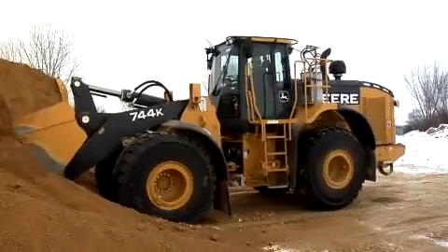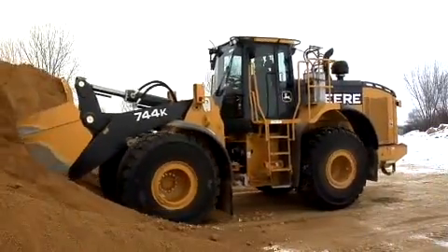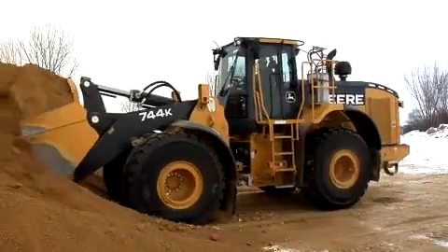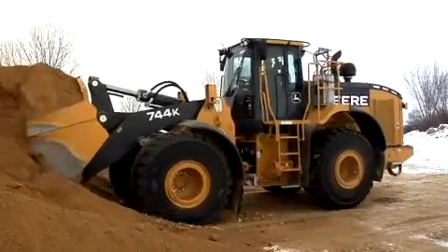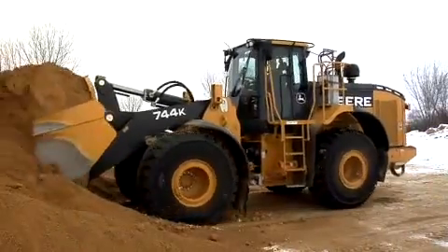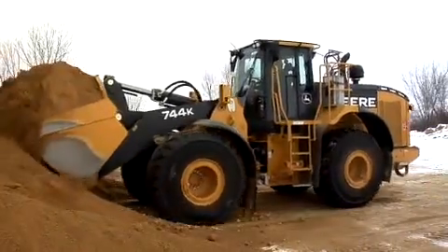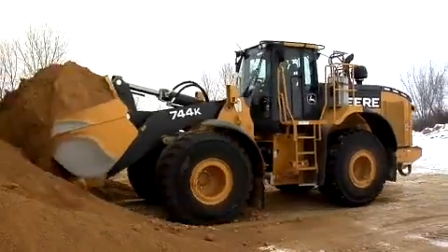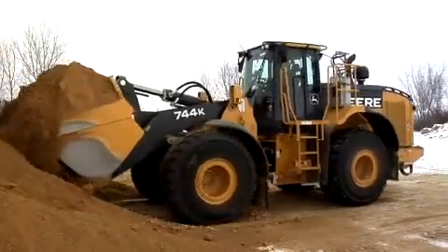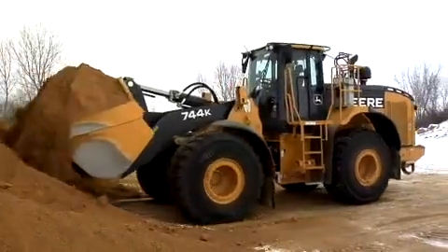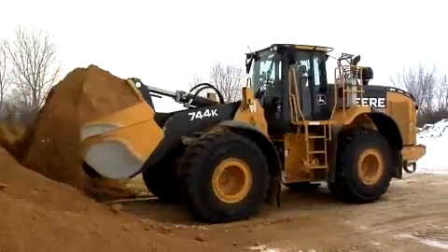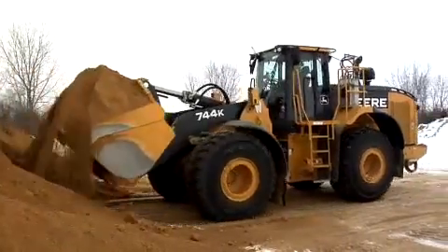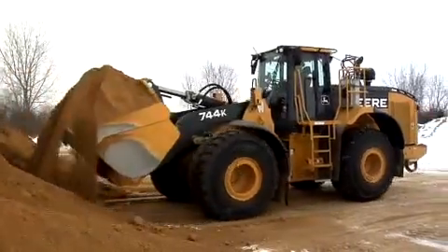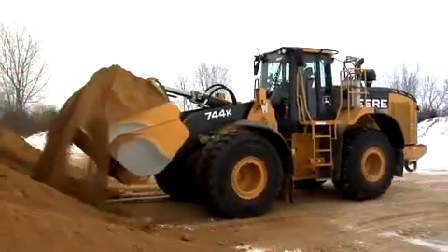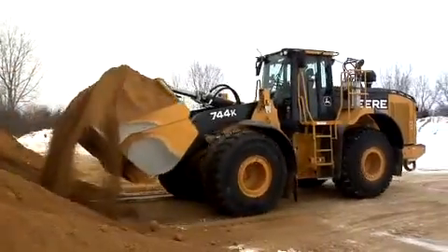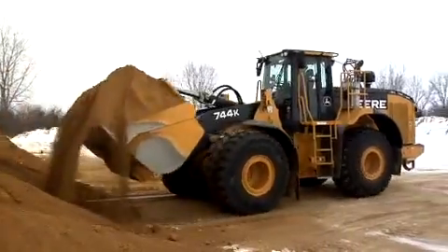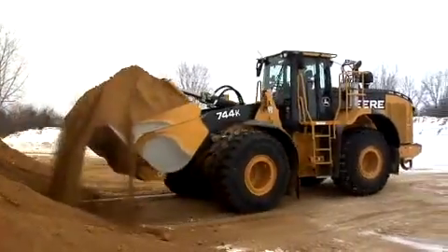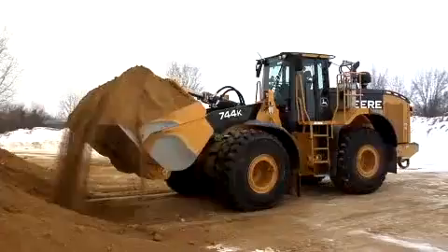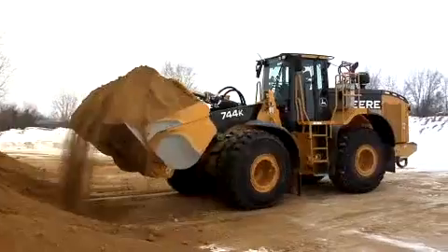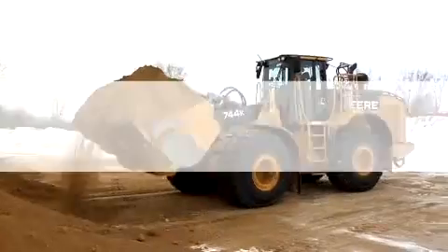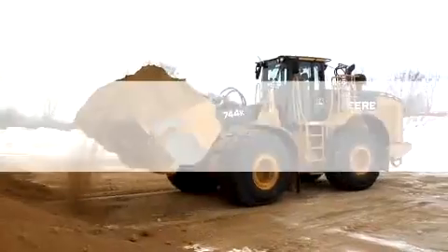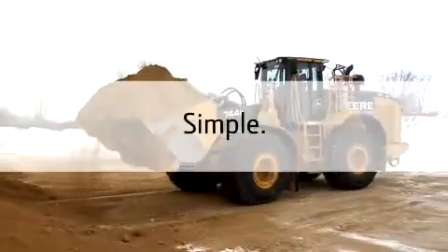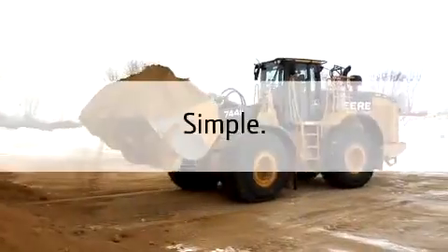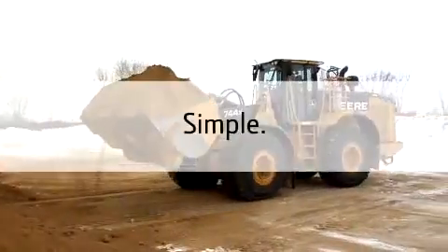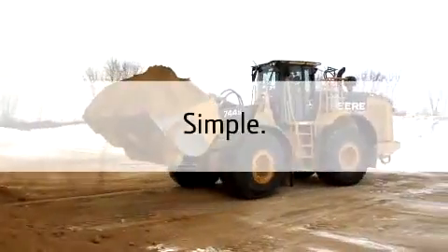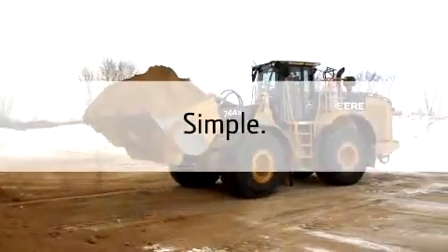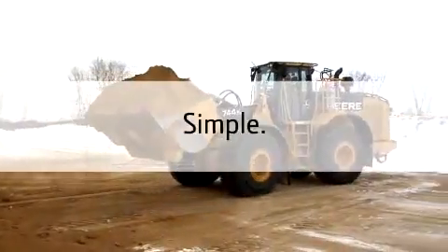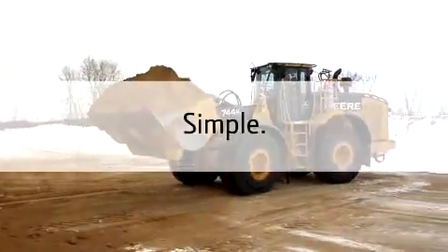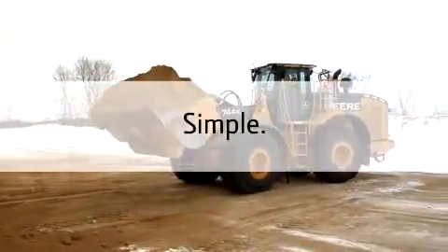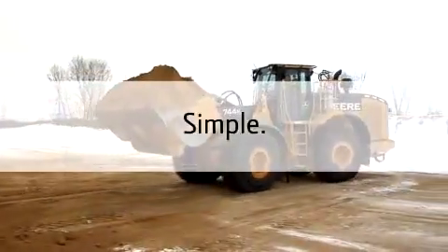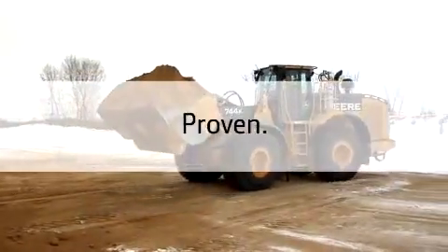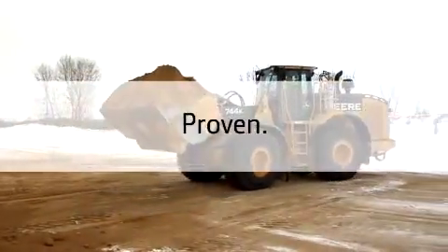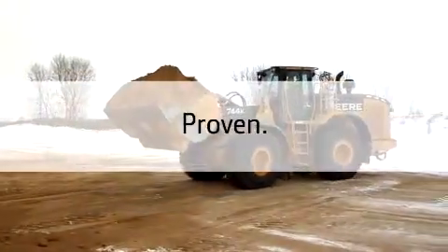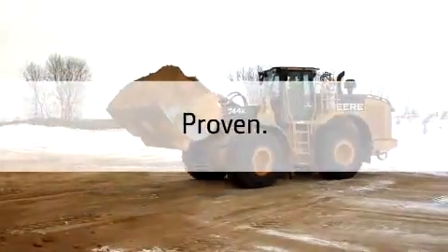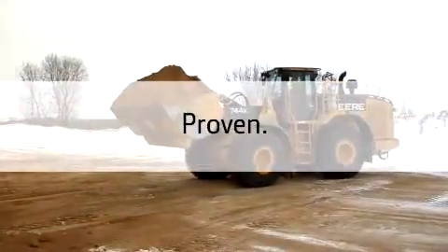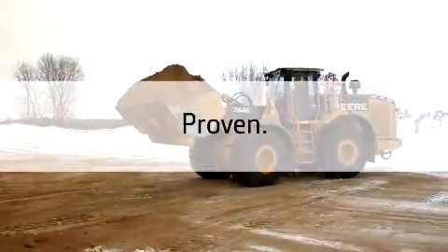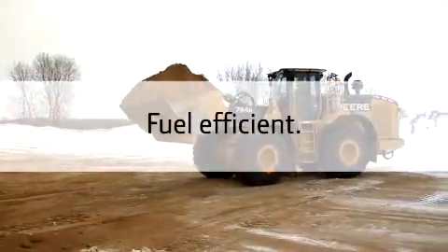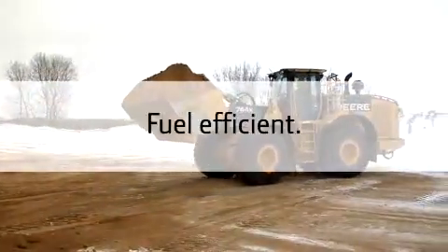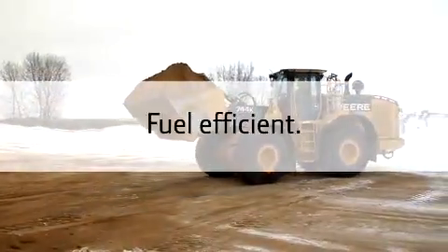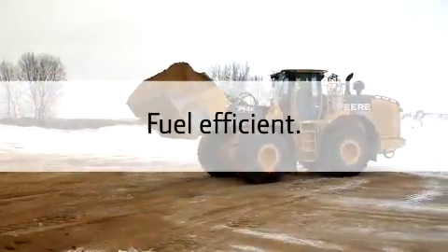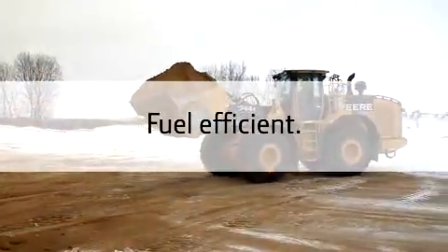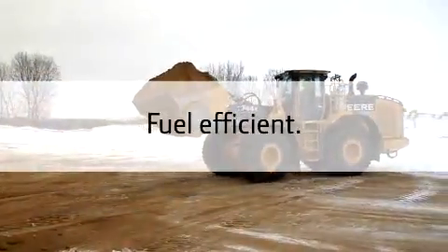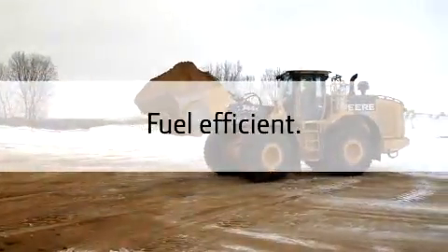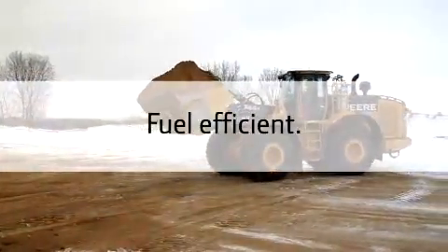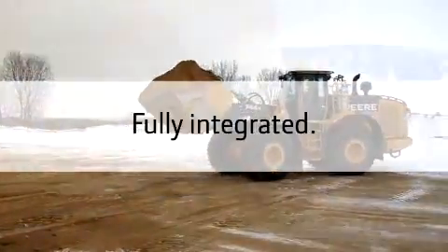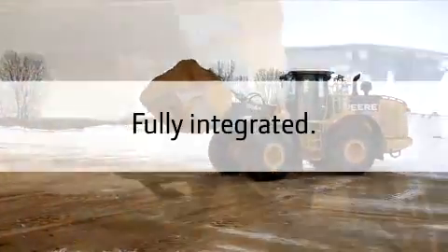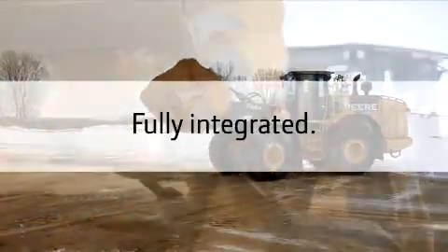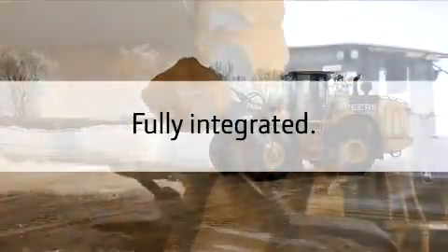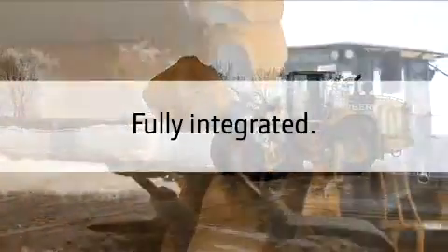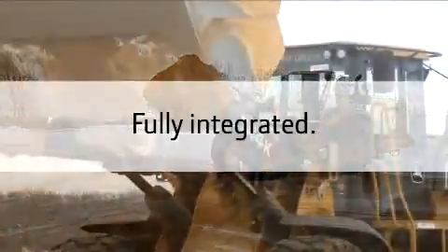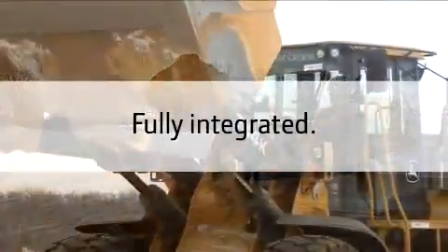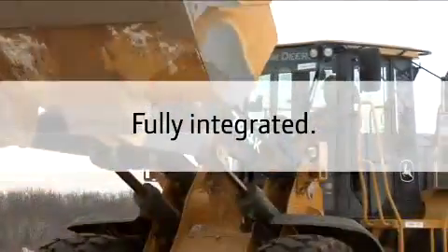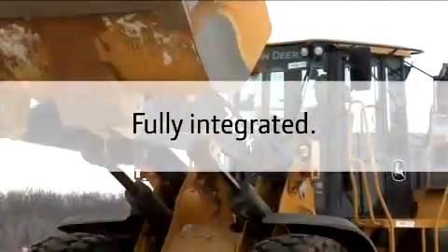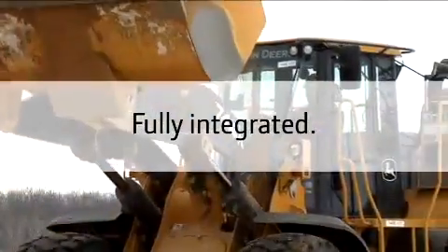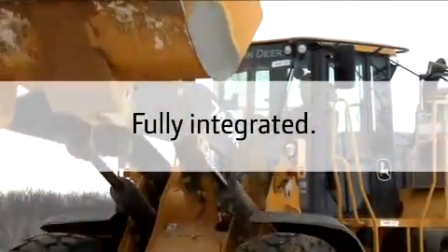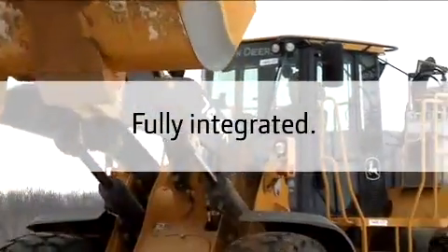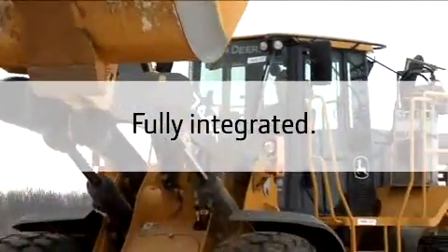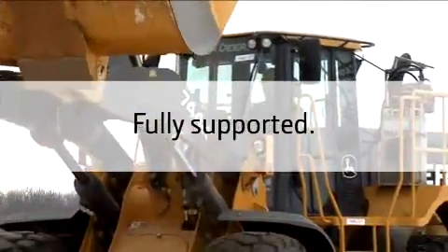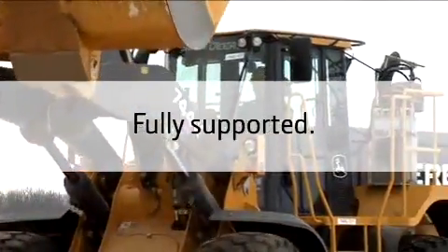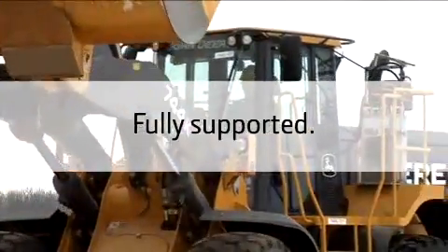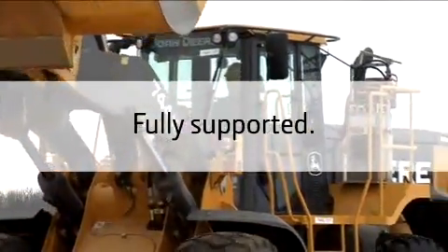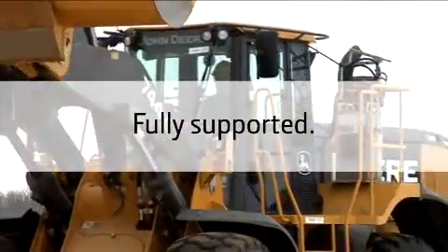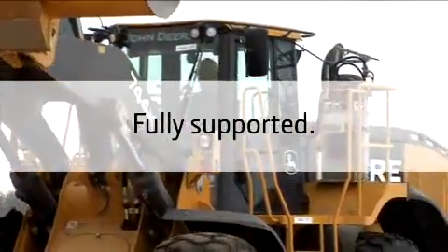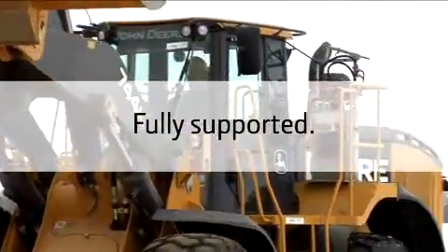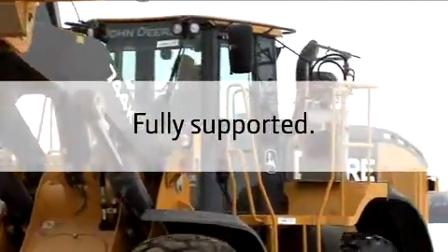John Deere's Interim Tier 4 technology is simple, proven, fuel efficient, fully integrated, and fully supported.